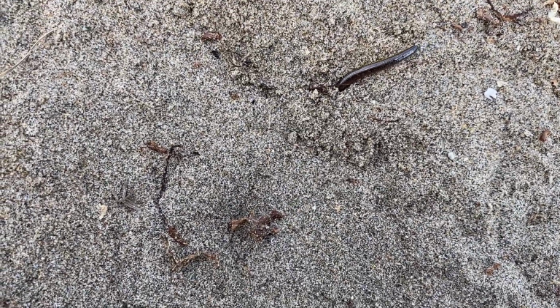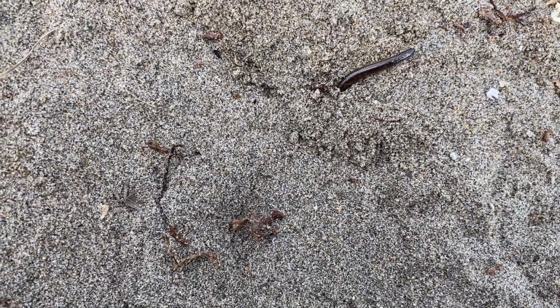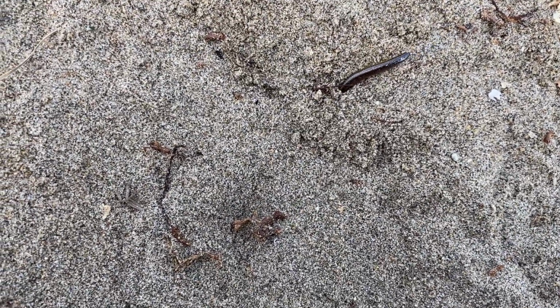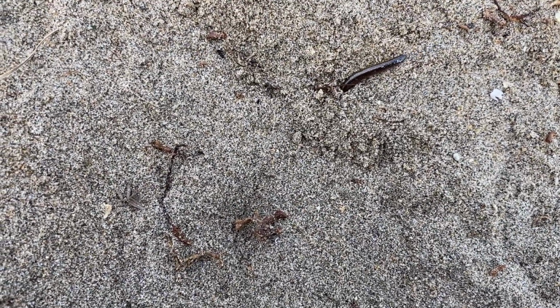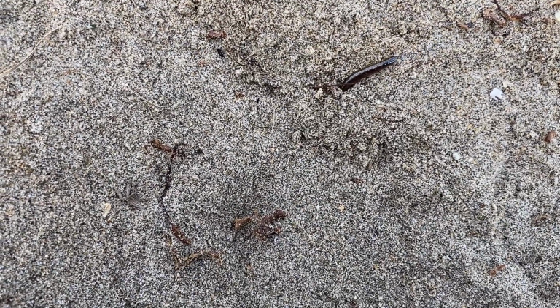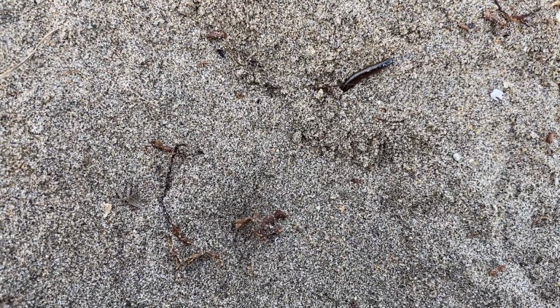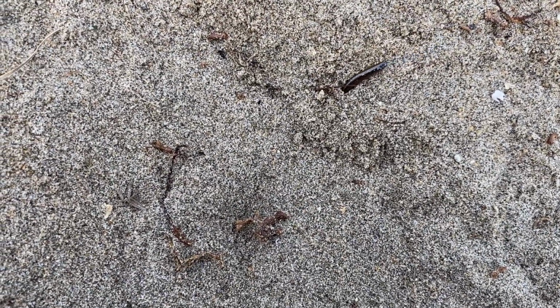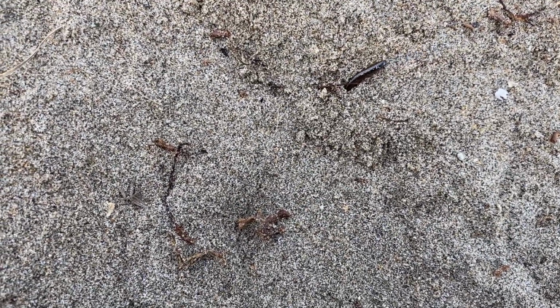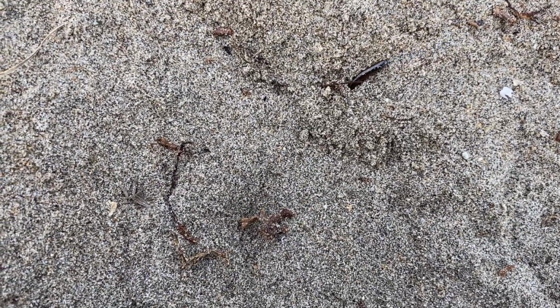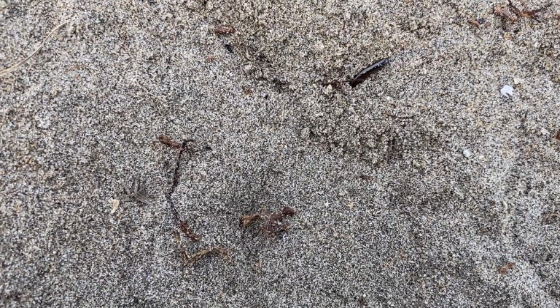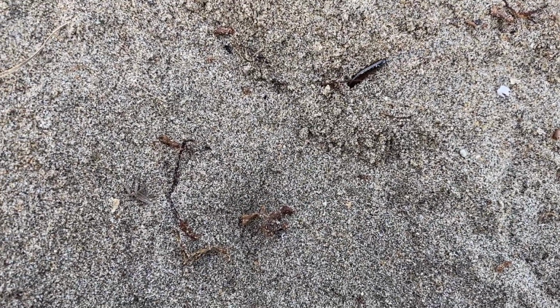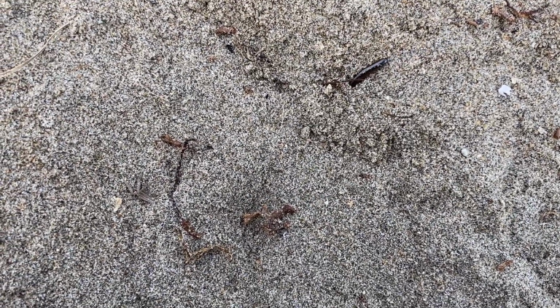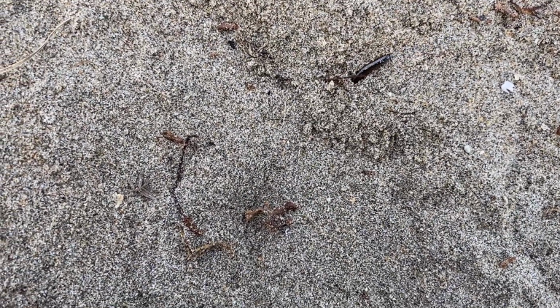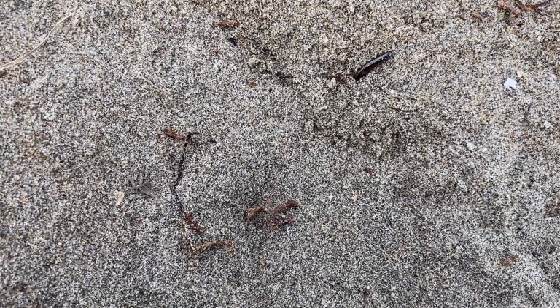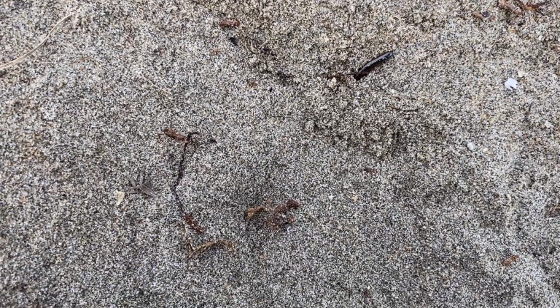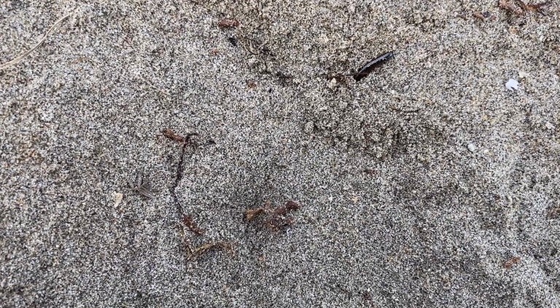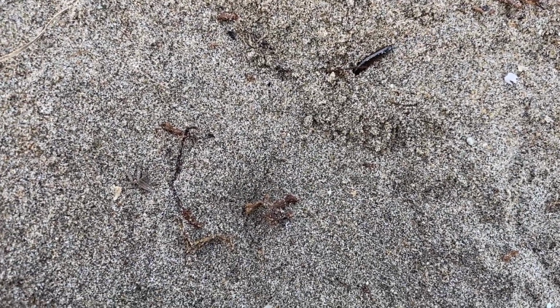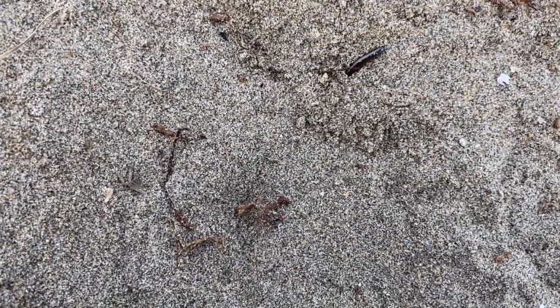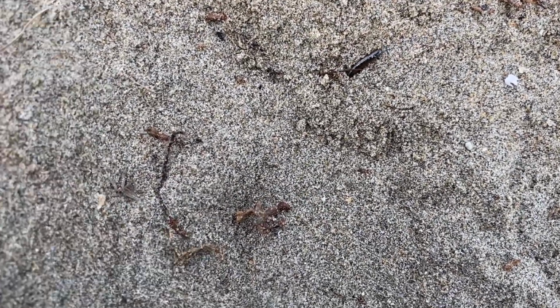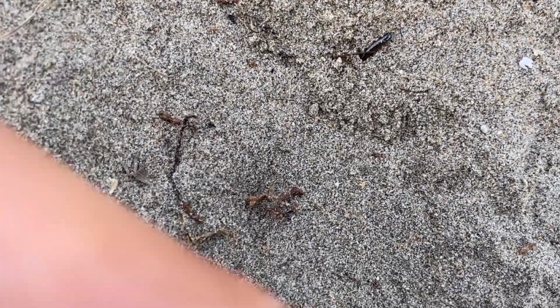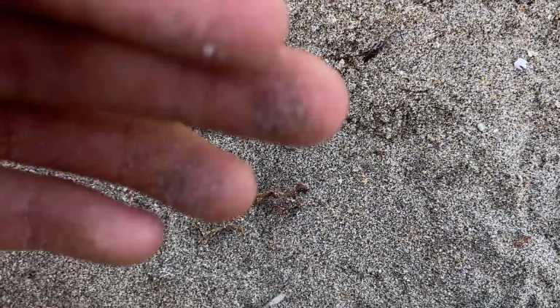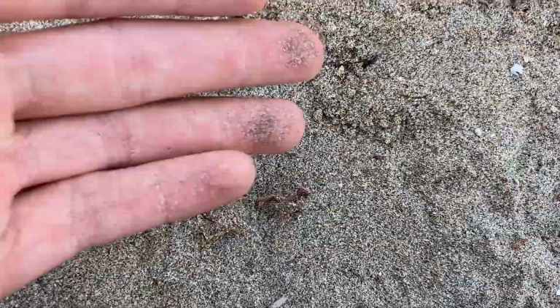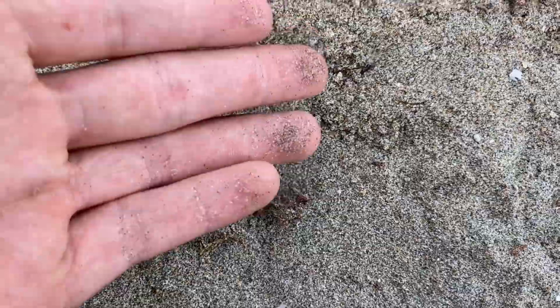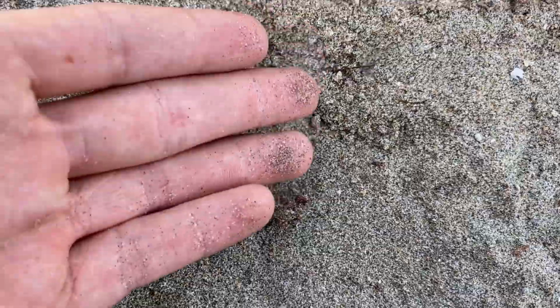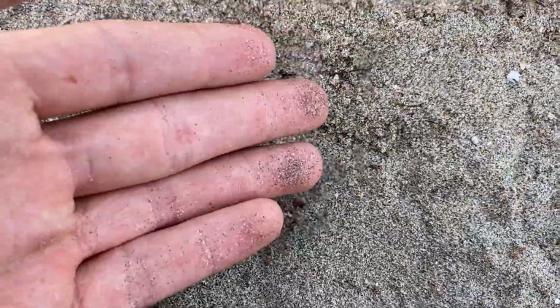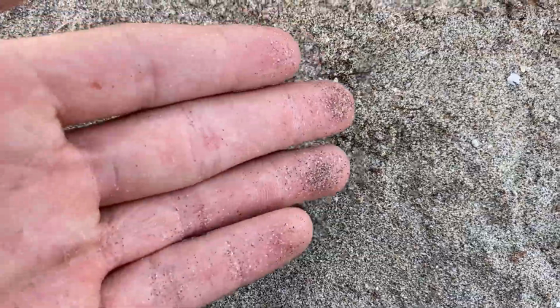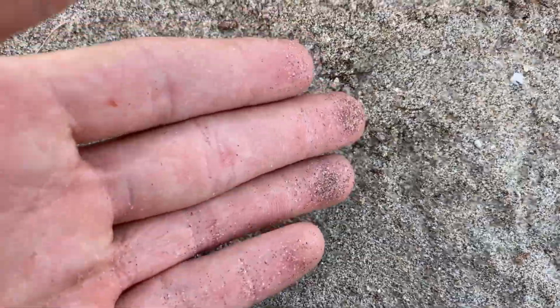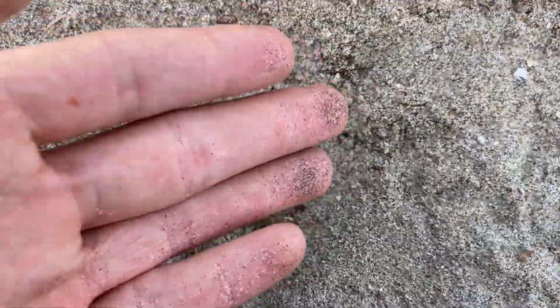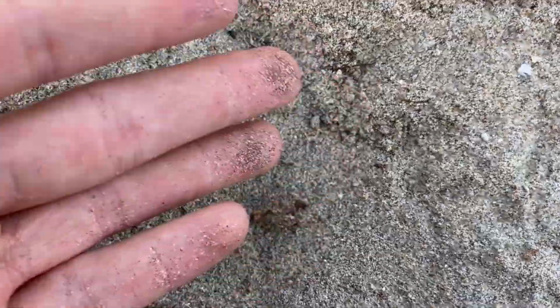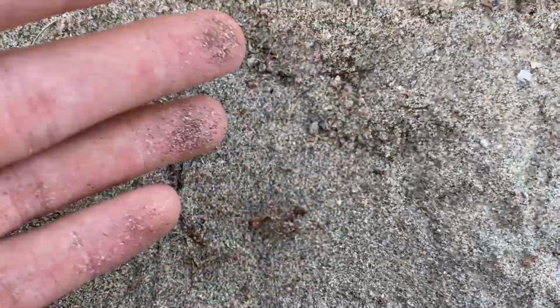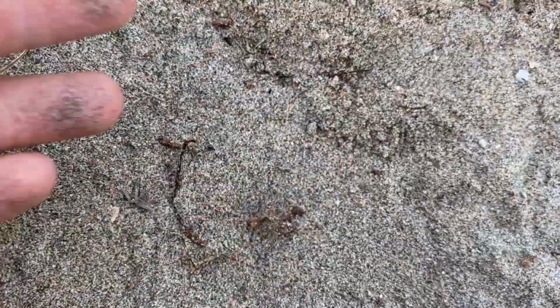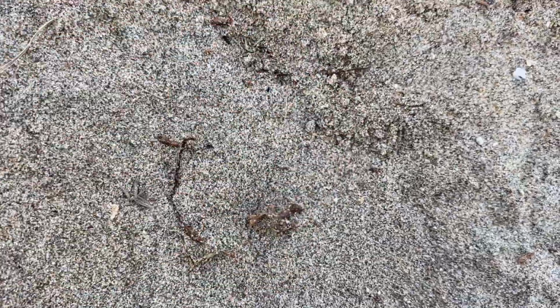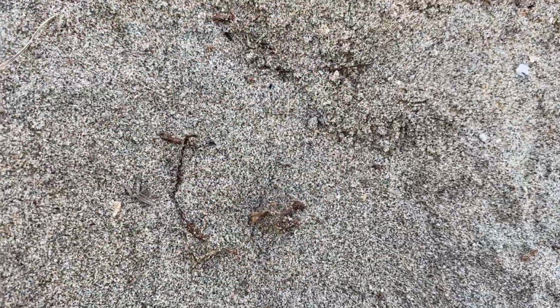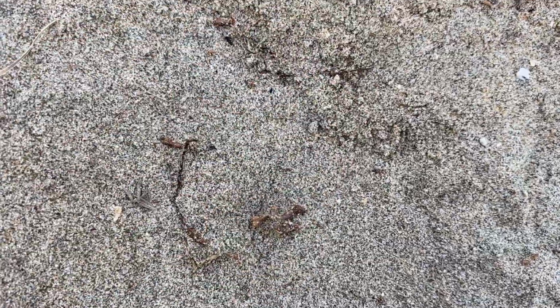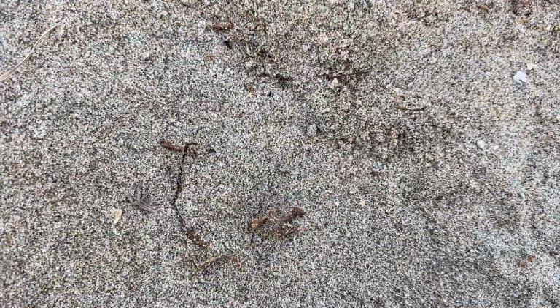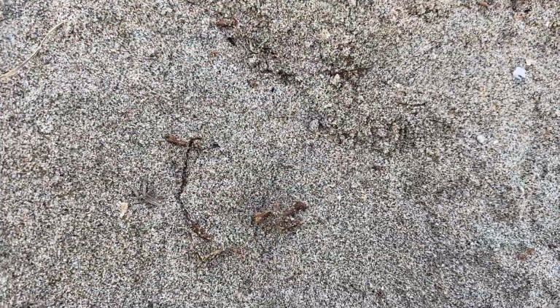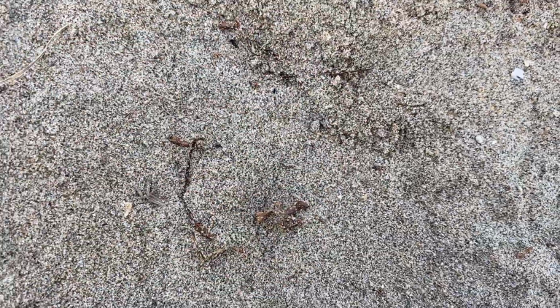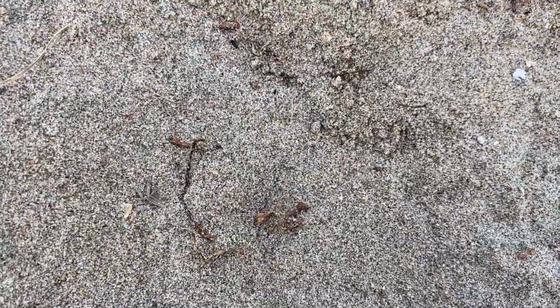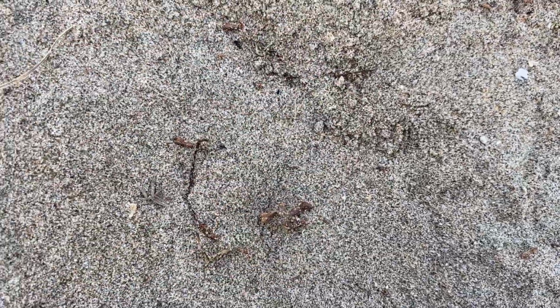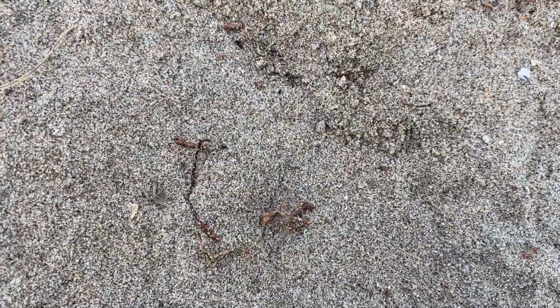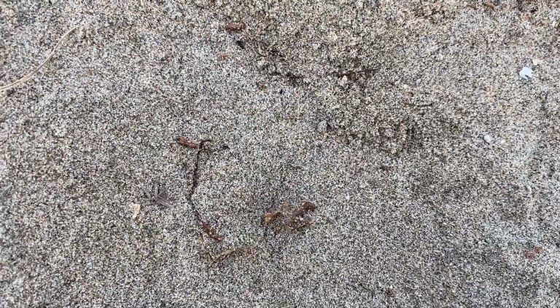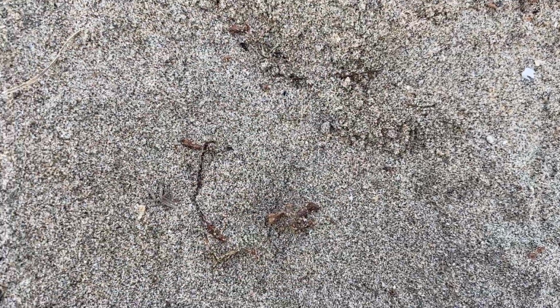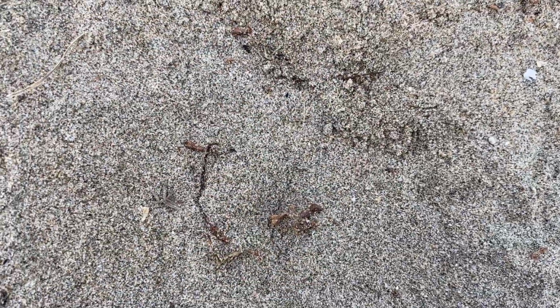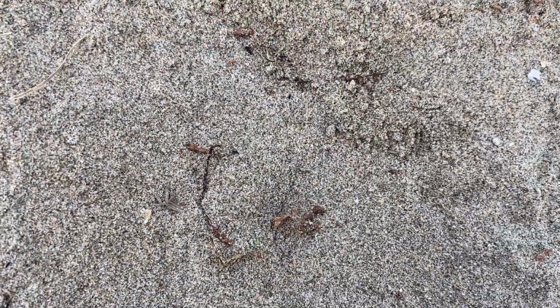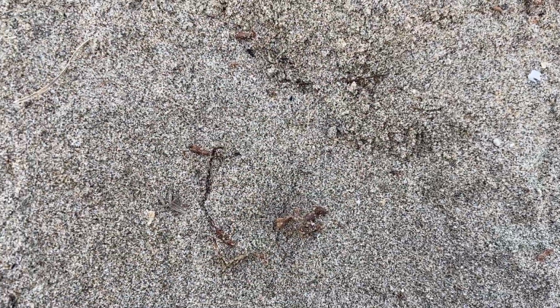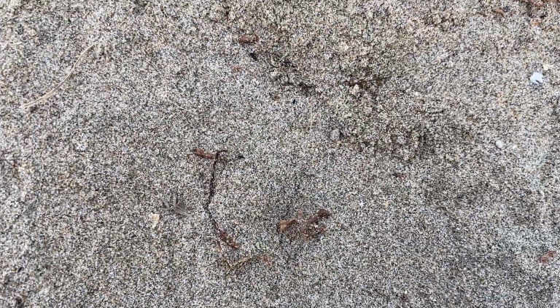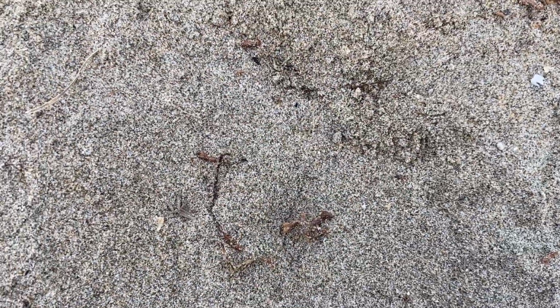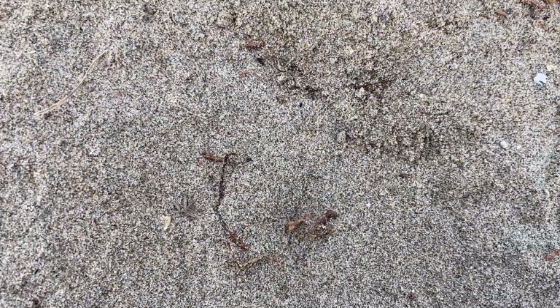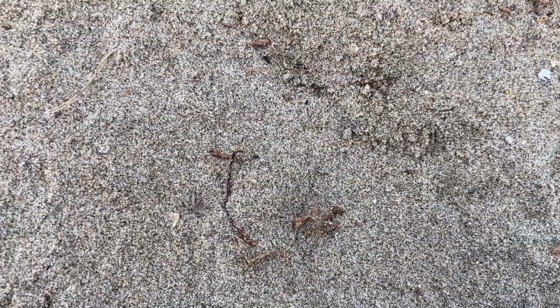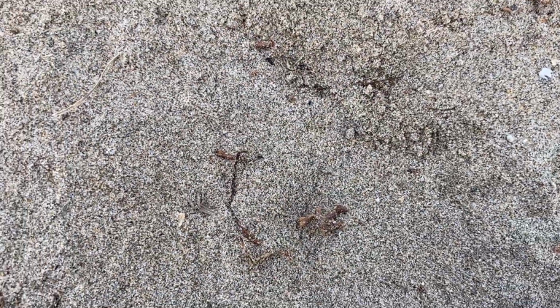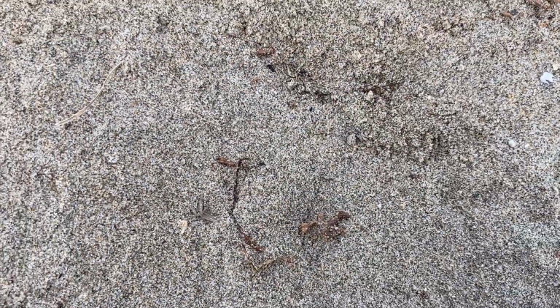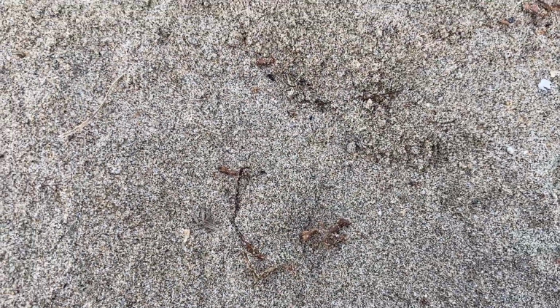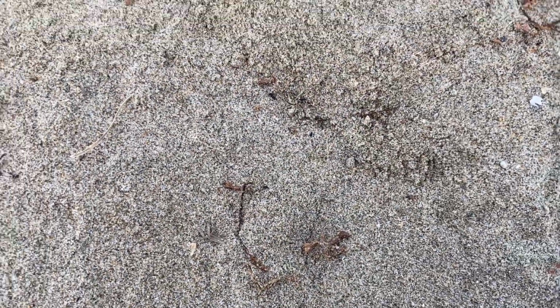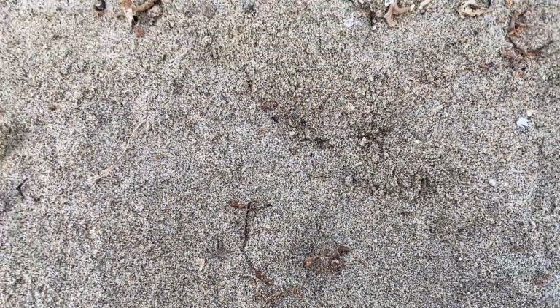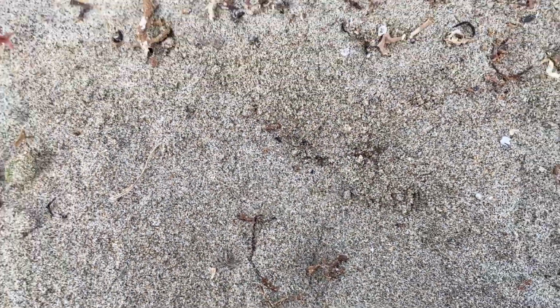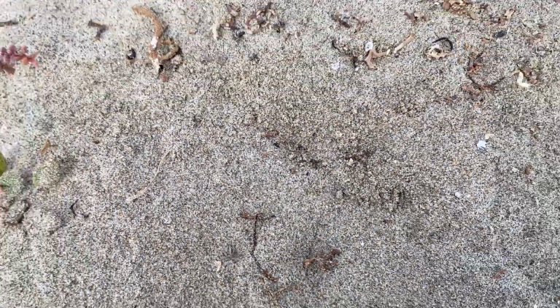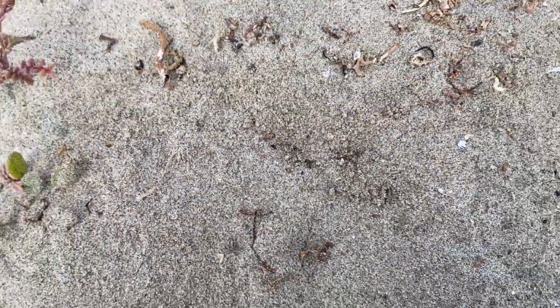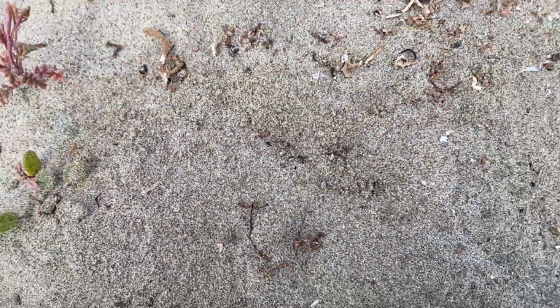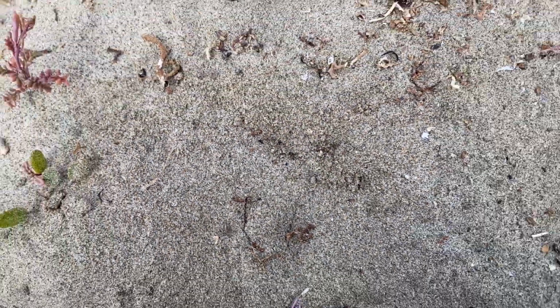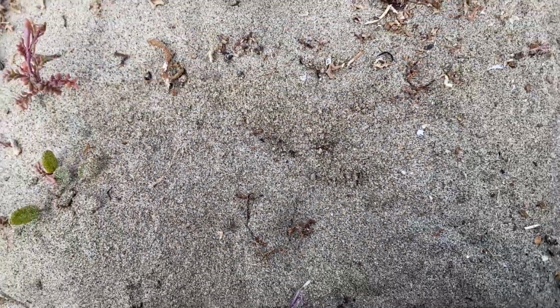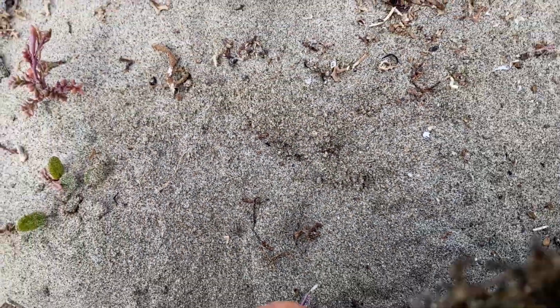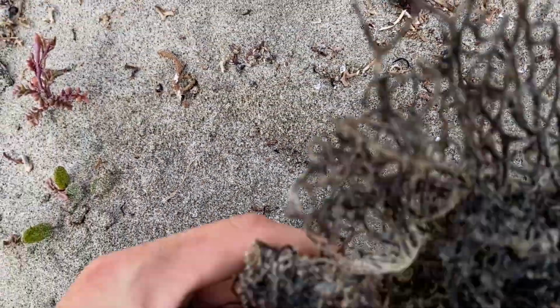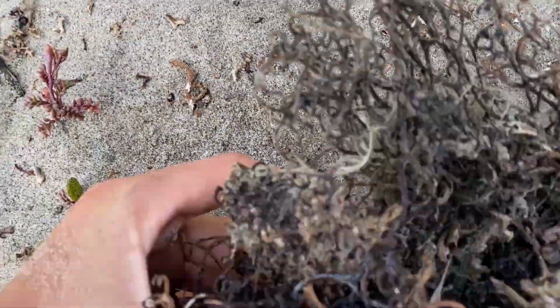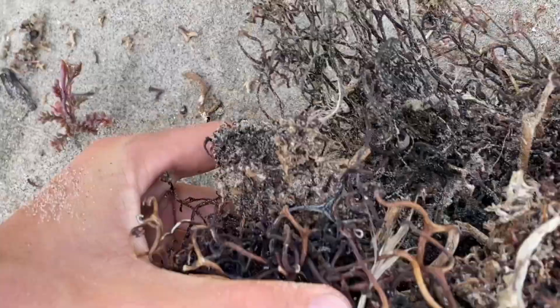Now let this guy dig down — you'll see it disappears quite quickly and makes itself completely hidden. We cannot tell that there was a lizard here ever. Anyway, let this one go down.